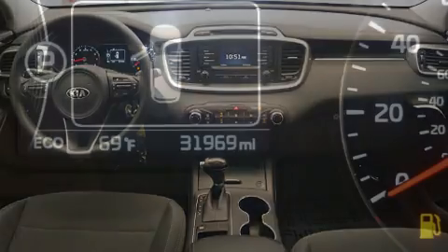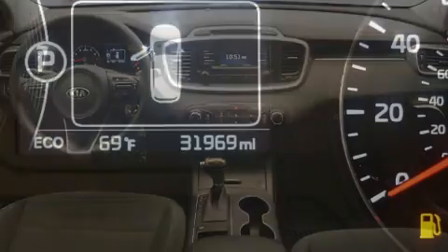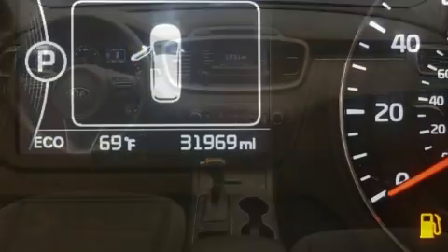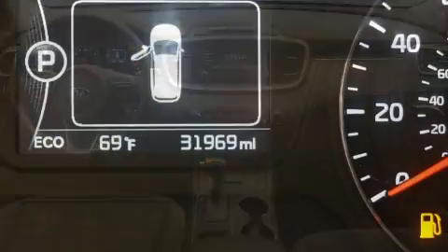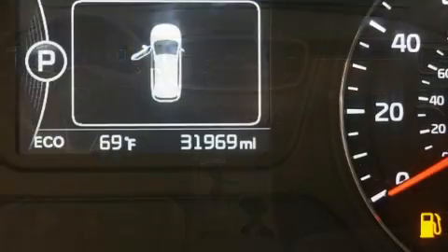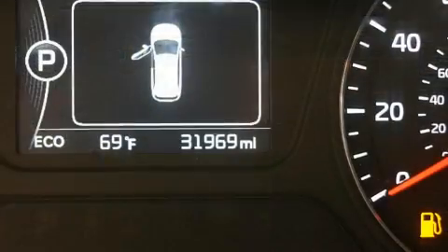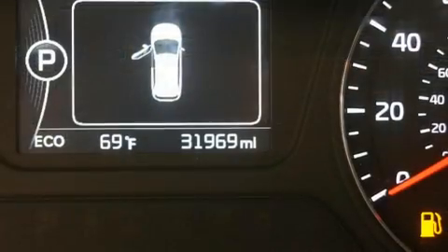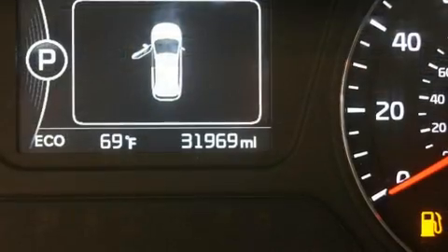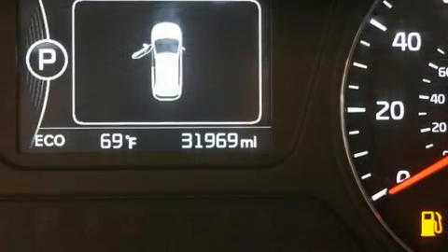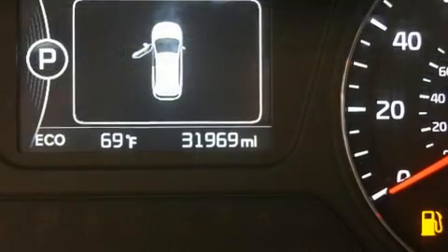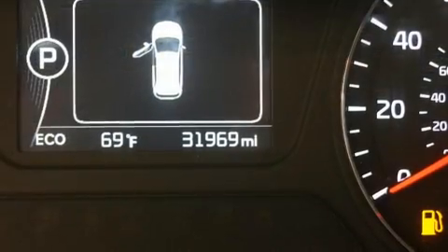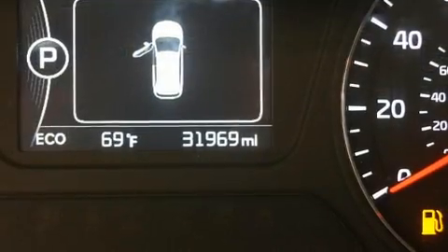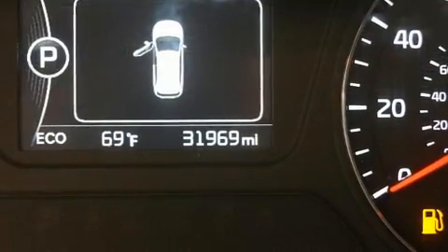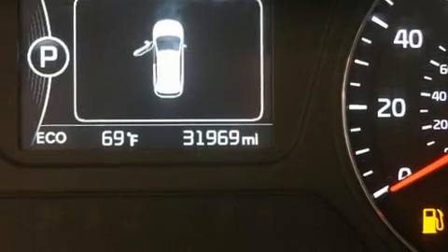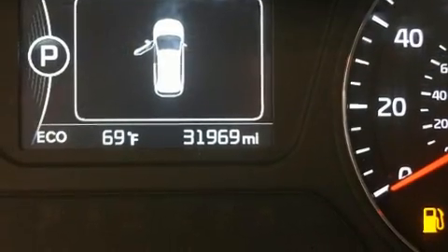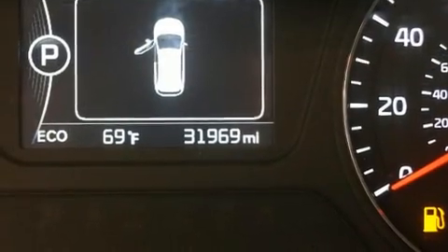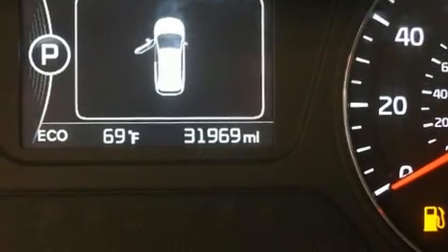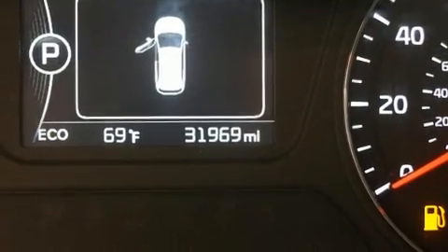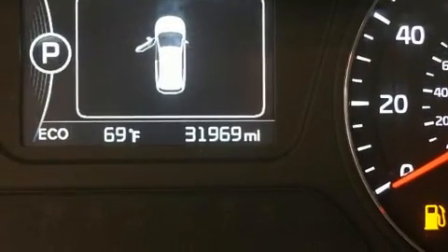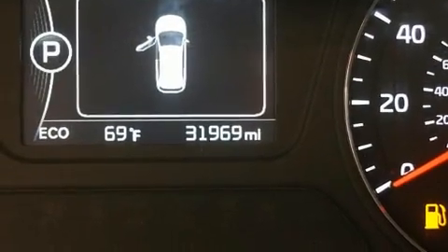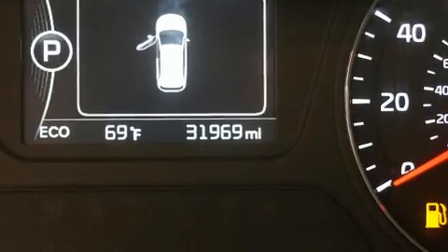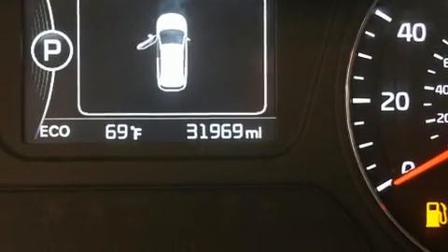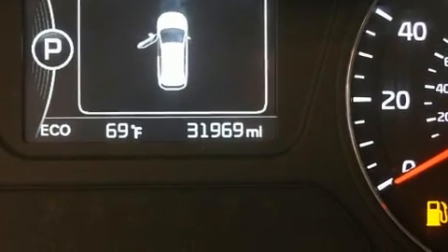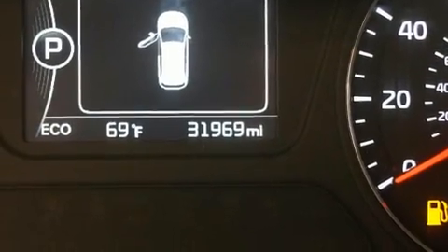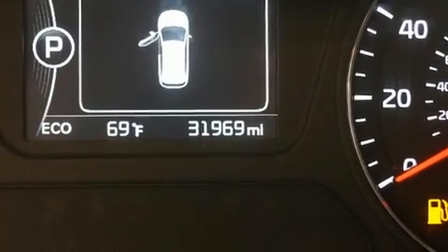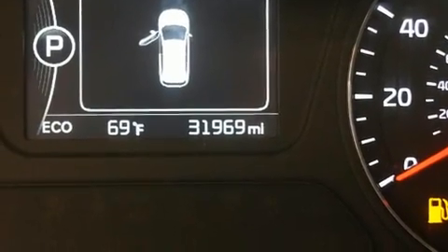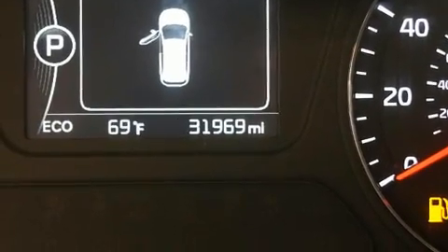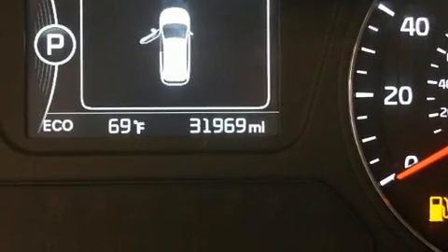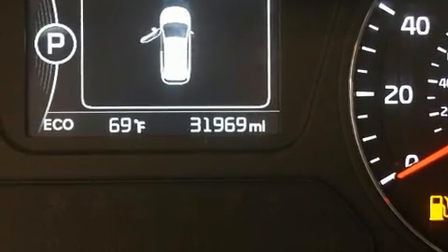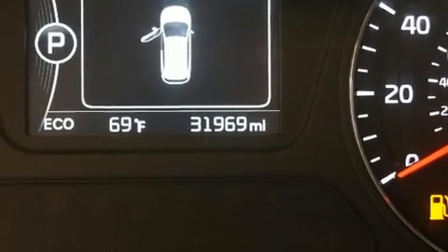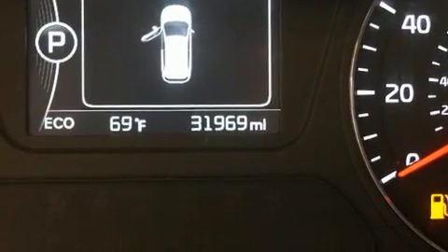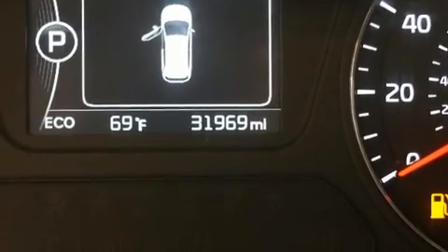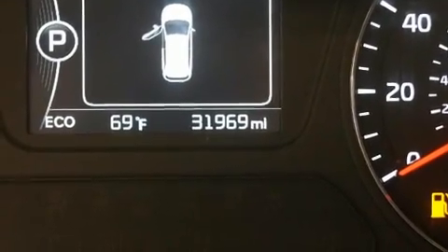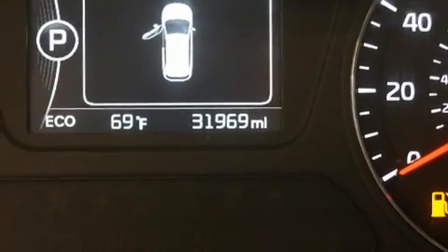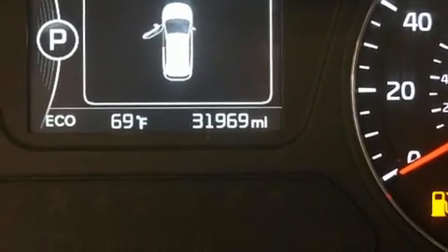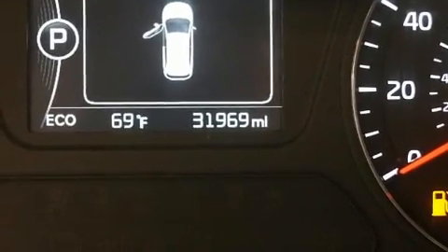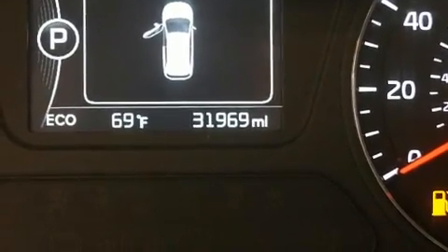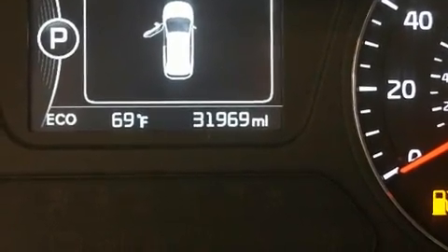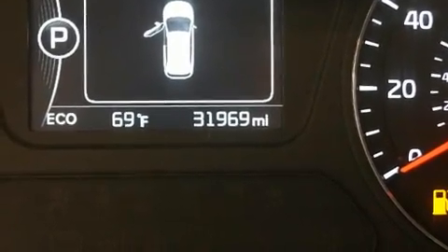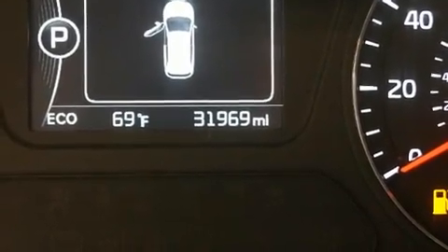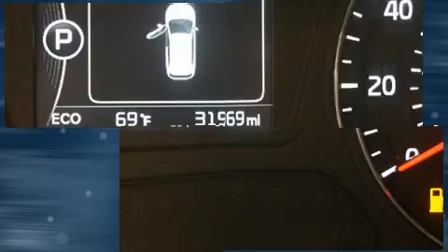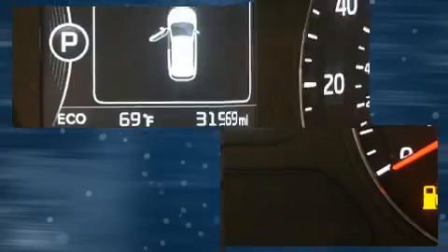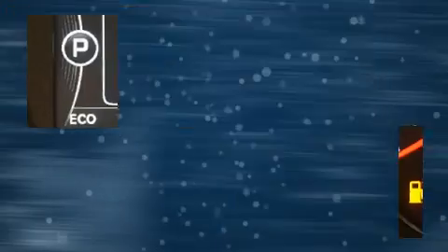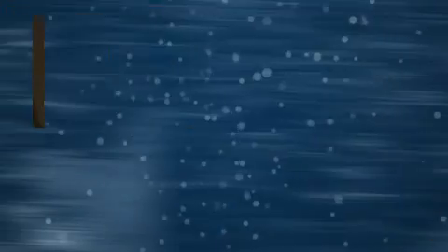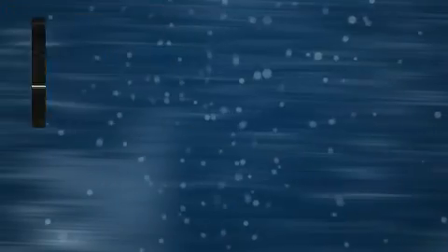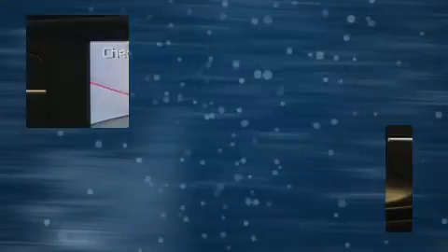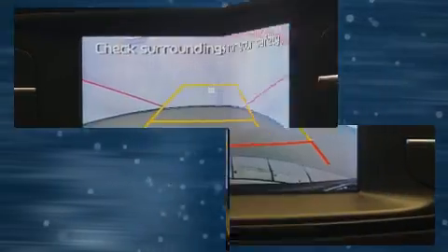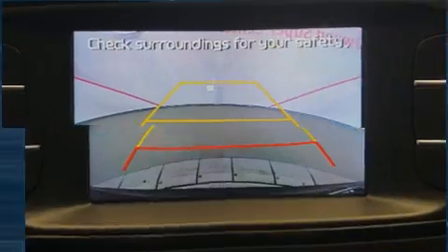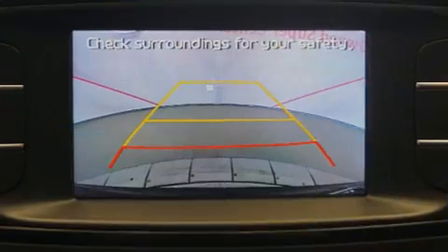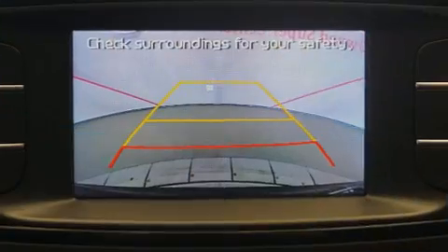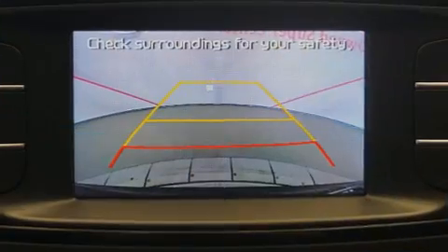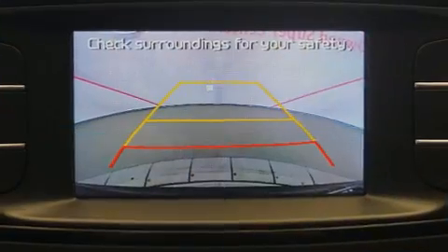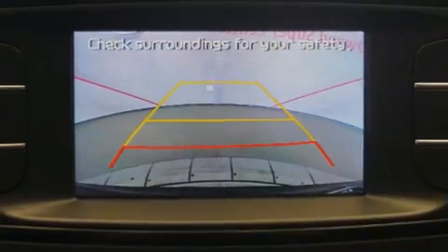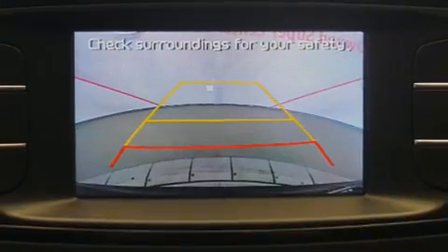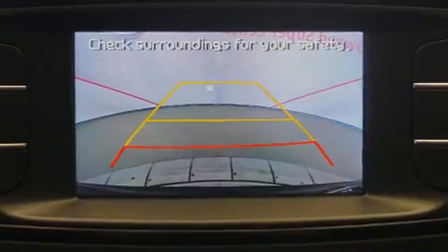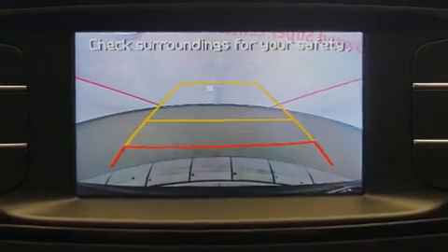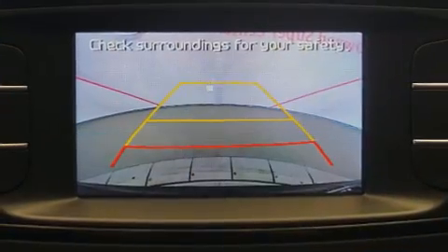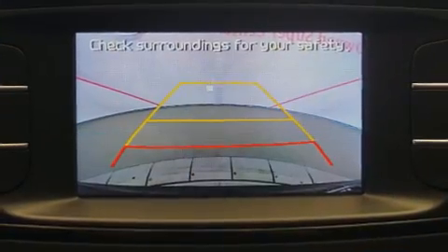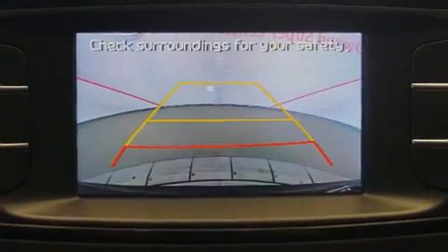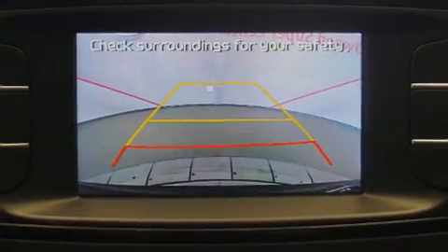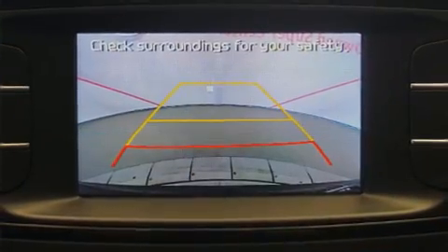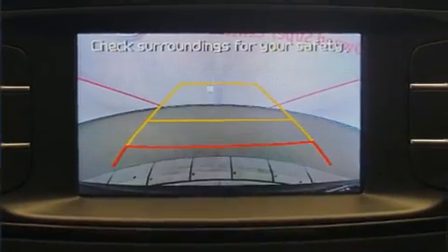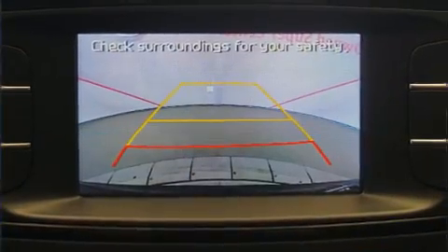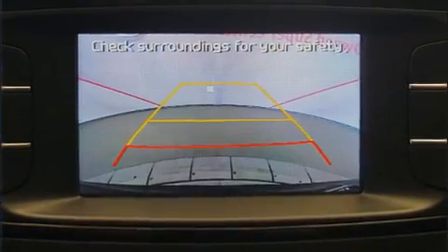It features an automatic transmission, front-wheel drive, and a 3.3-liter six-cylinder engine.